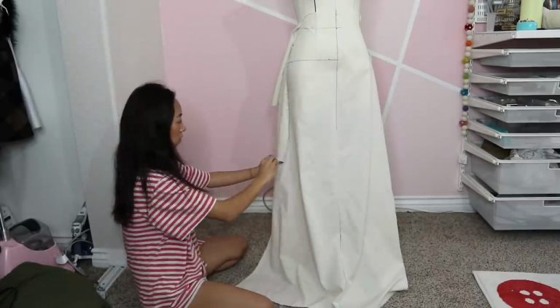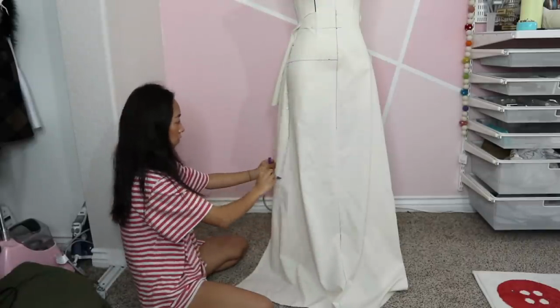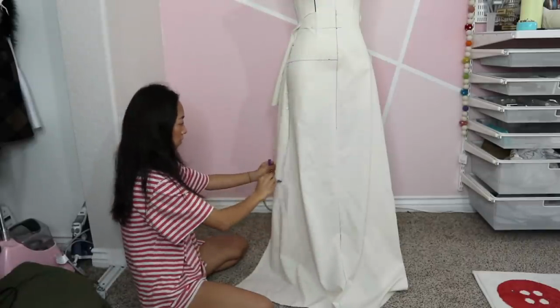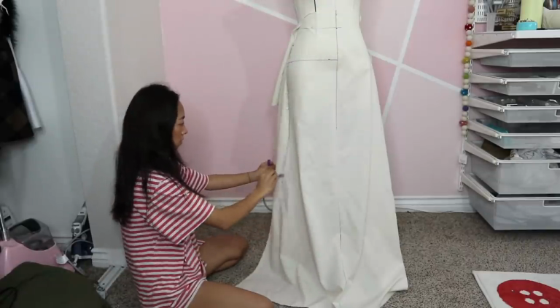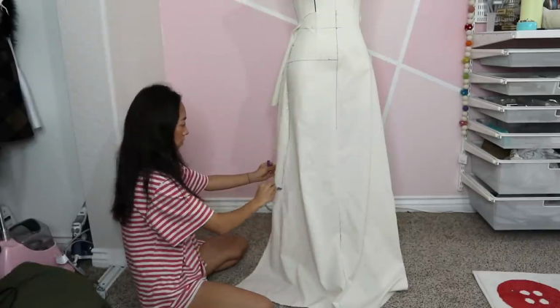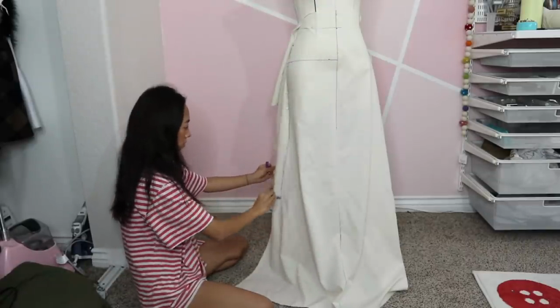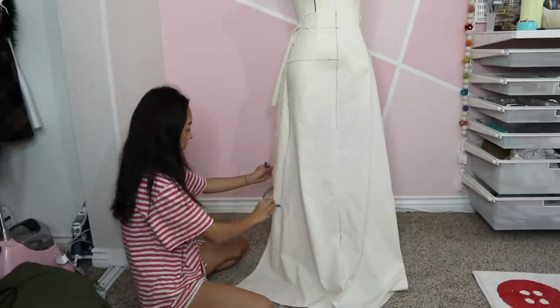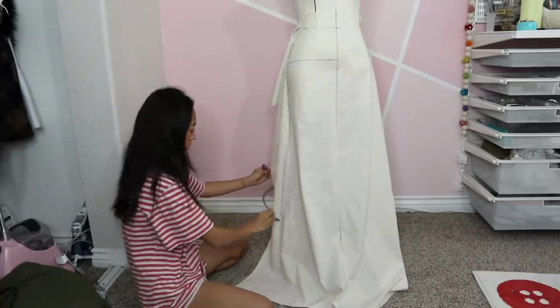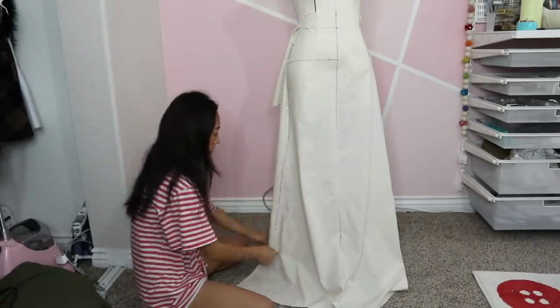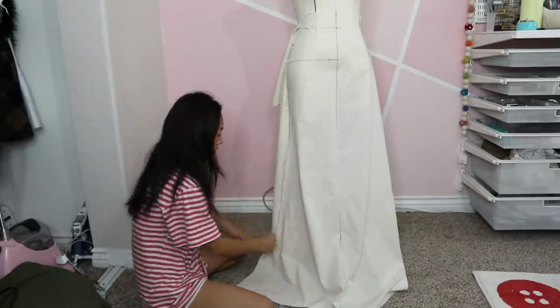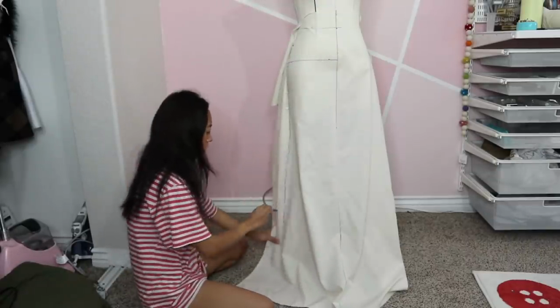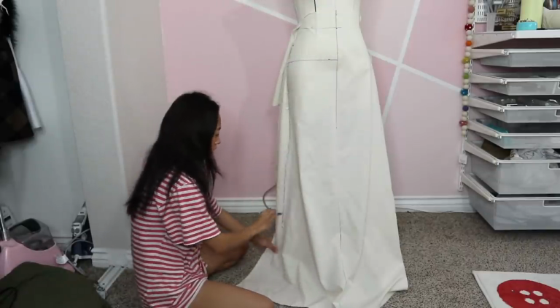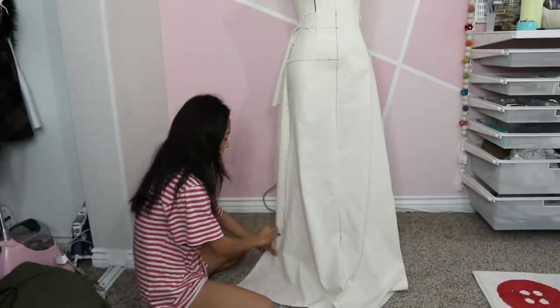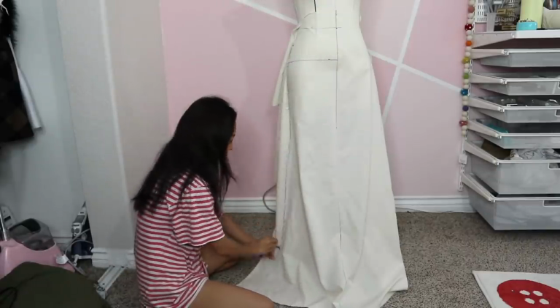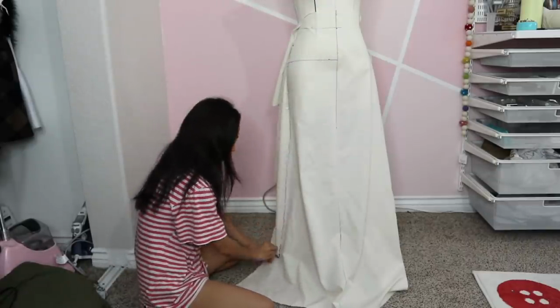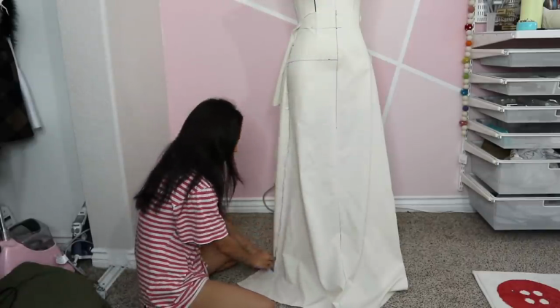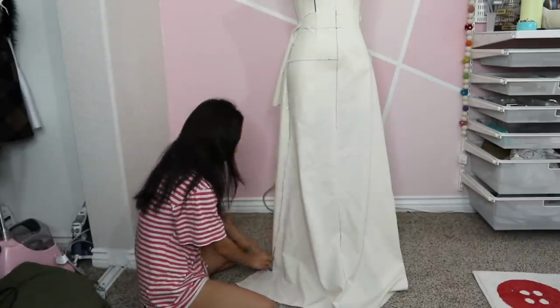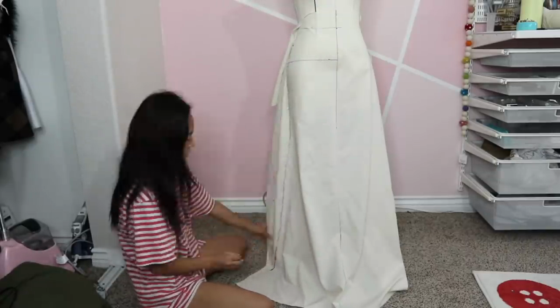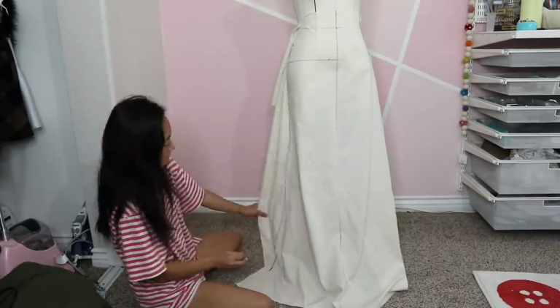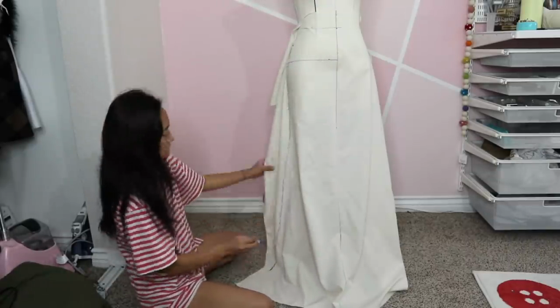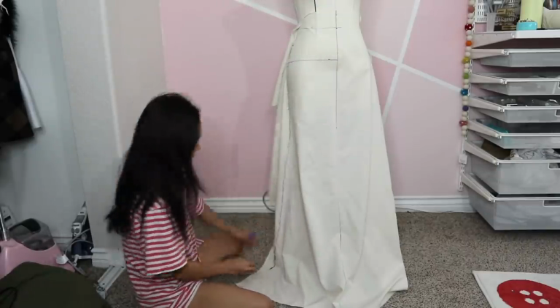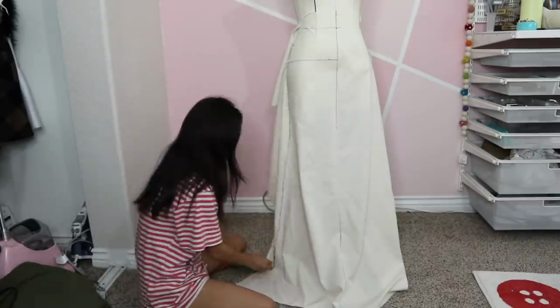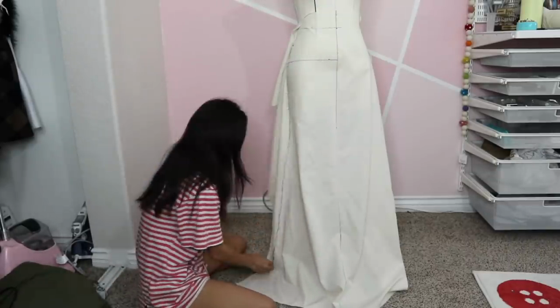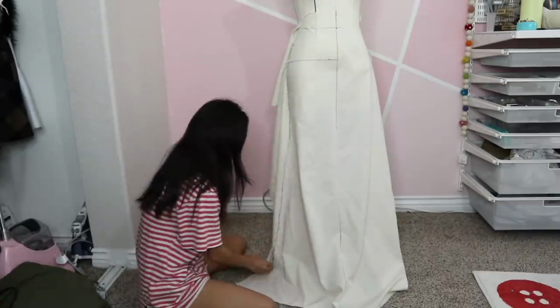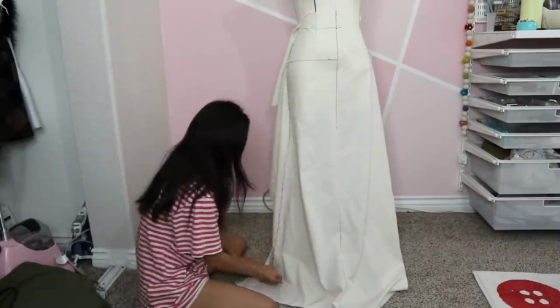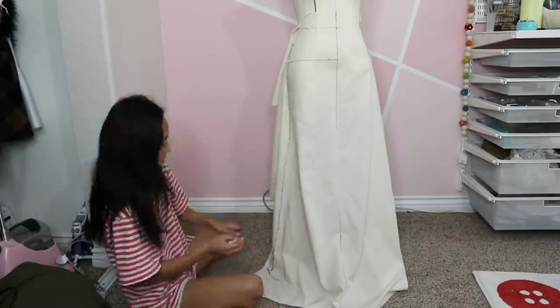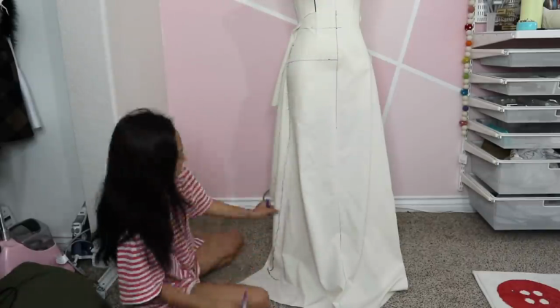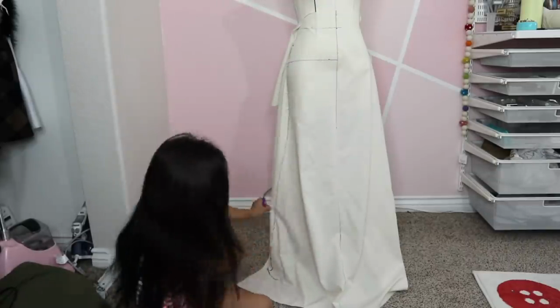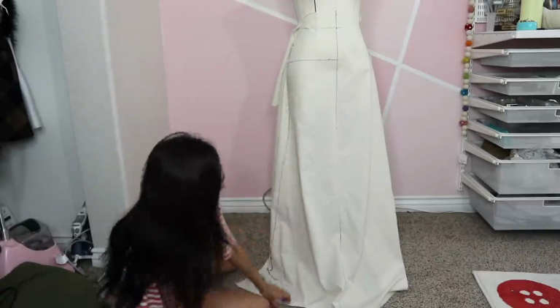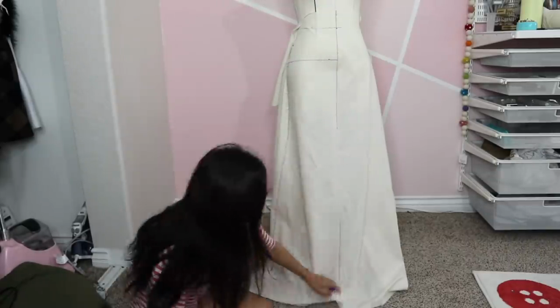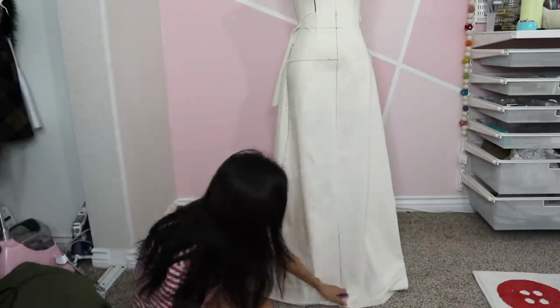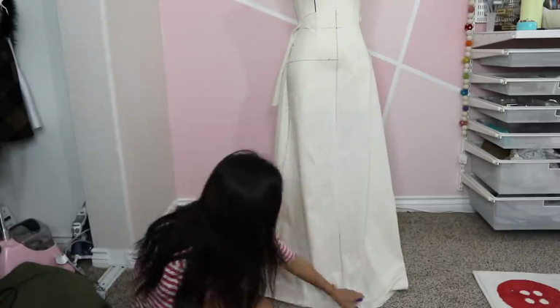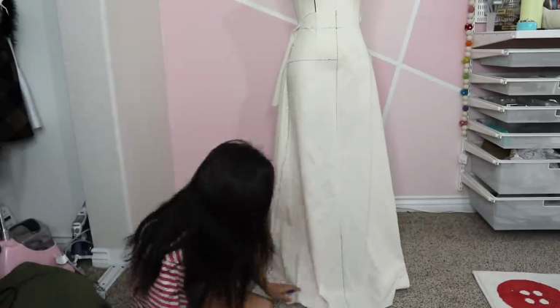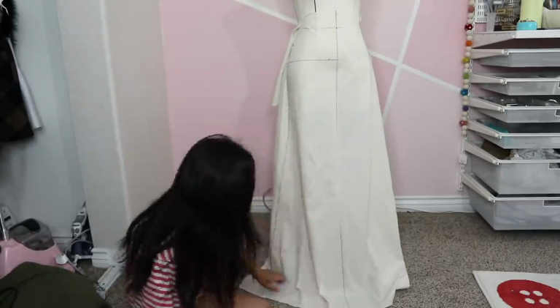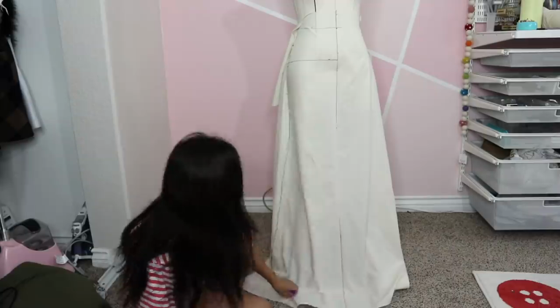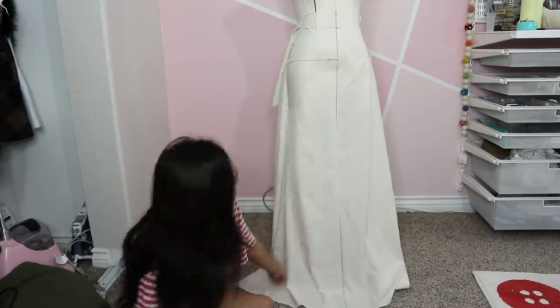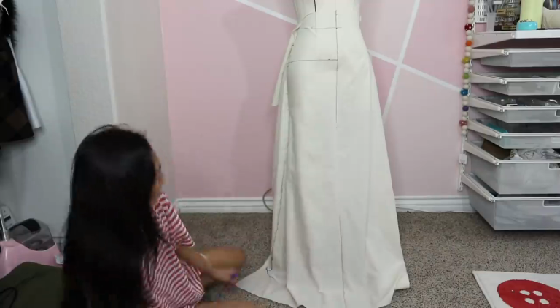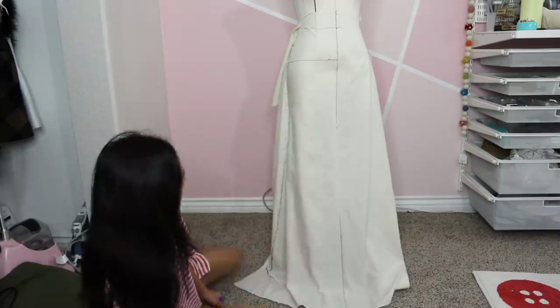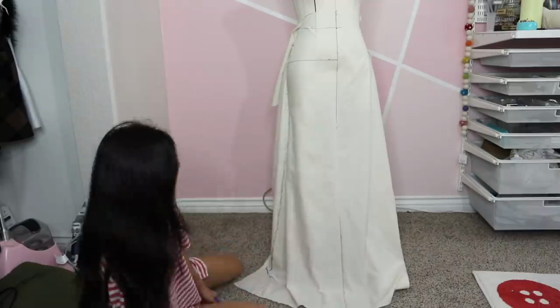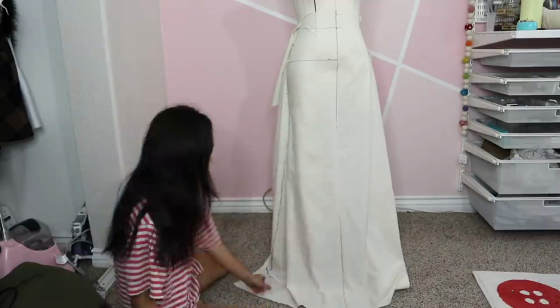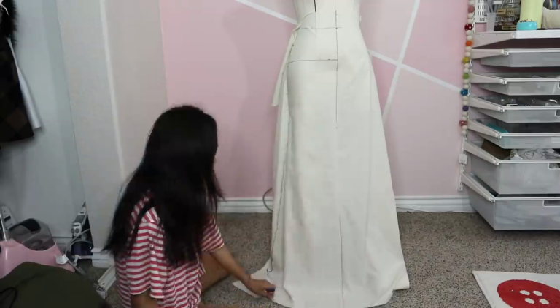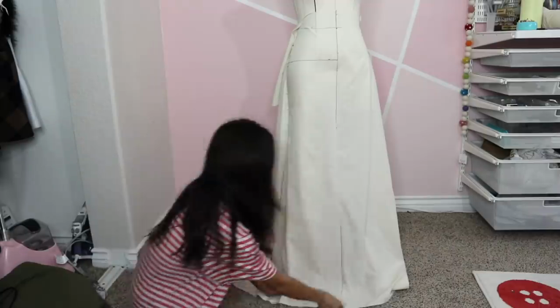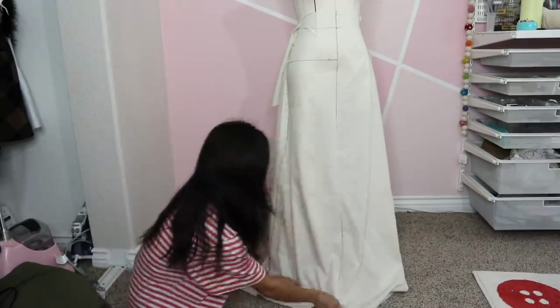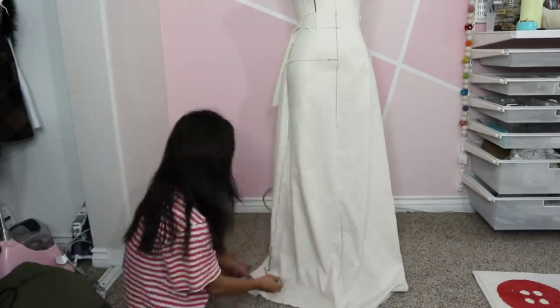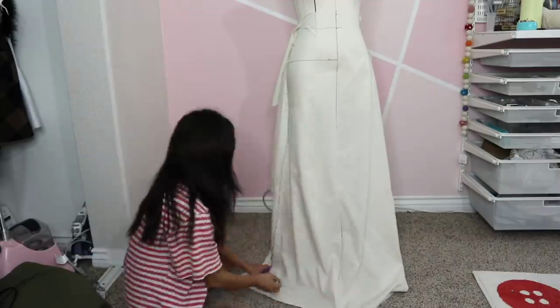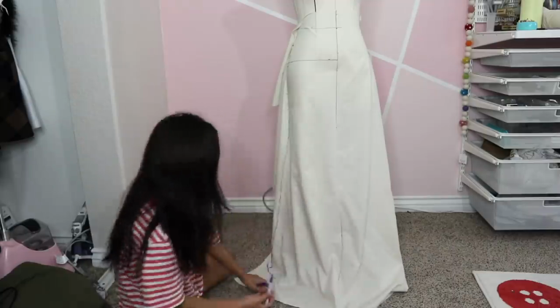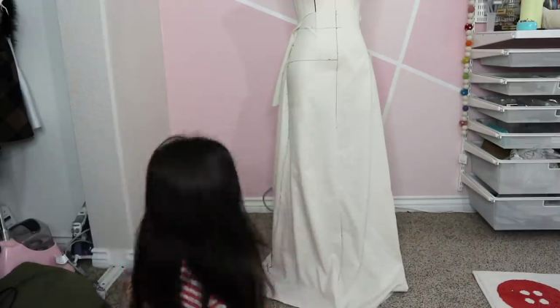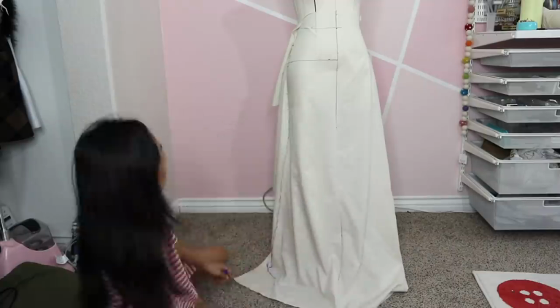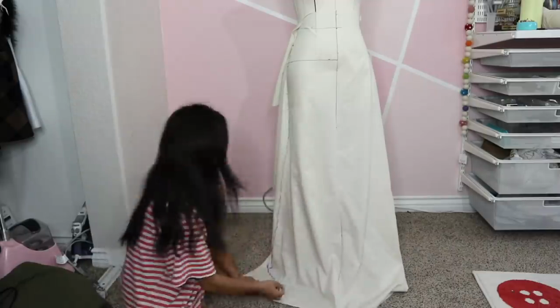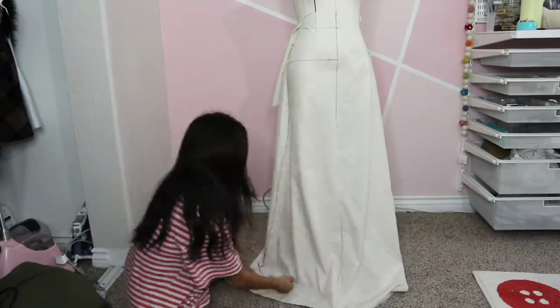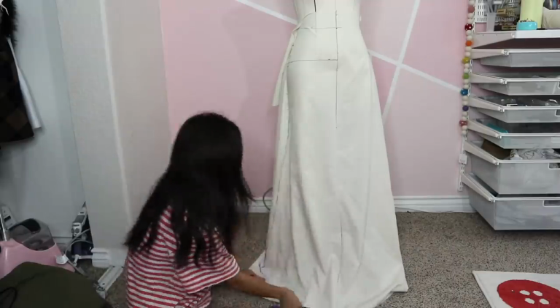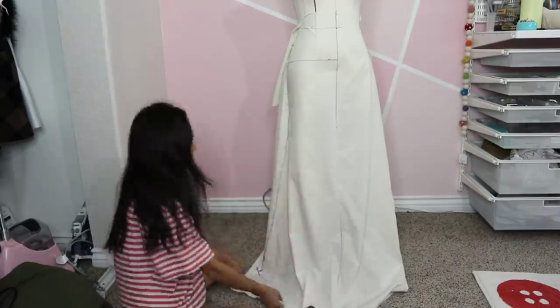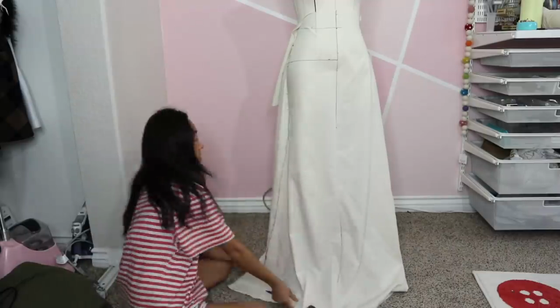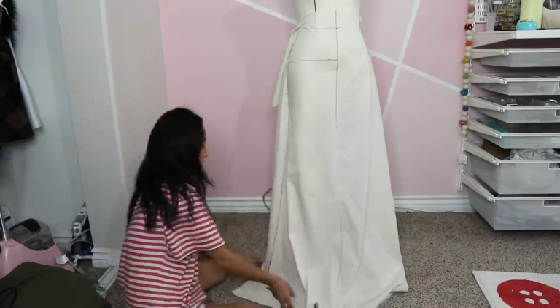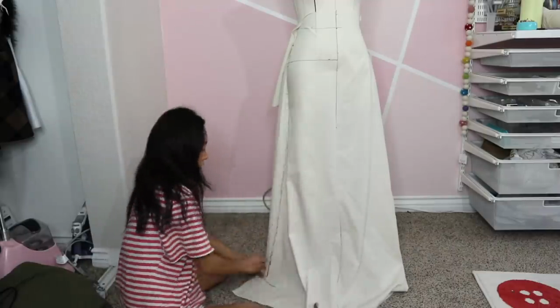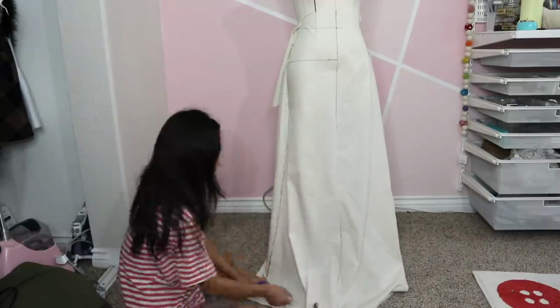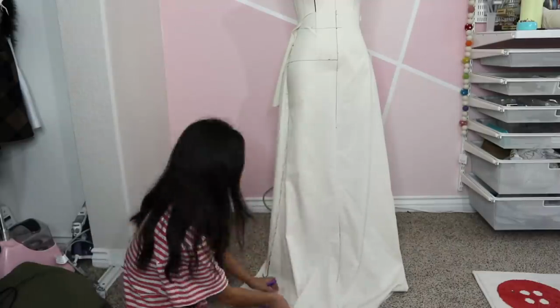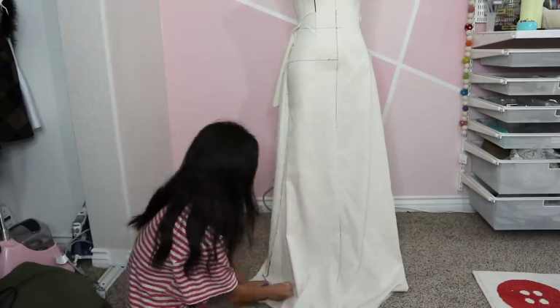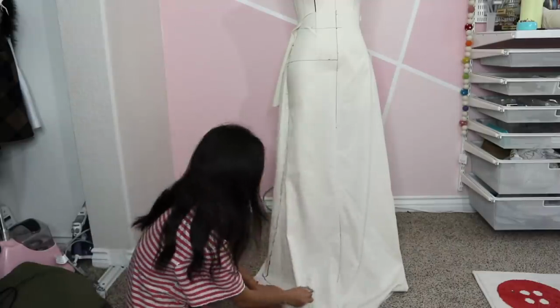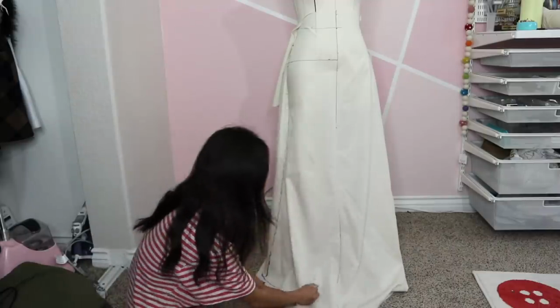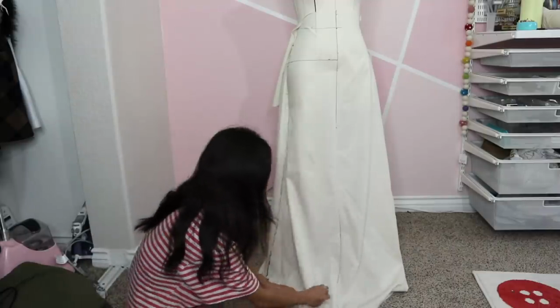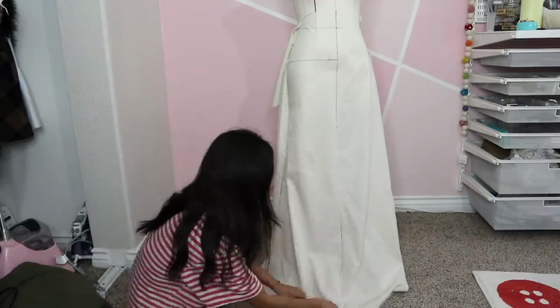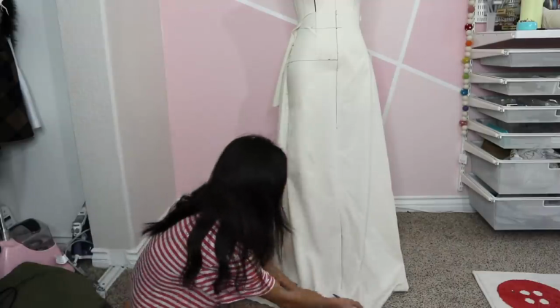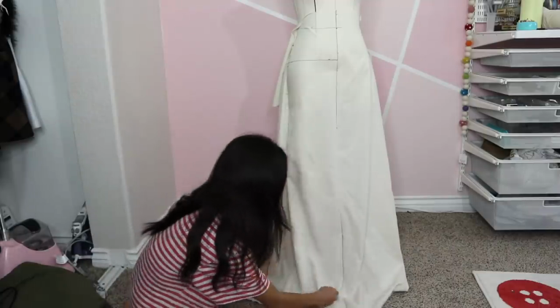My dress form is at a taller height than I am, but I just marked it at floor length and can trim more away once I fit it on myself.